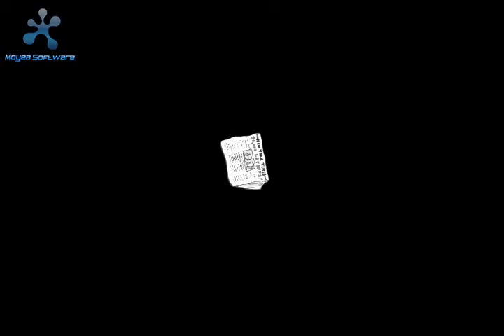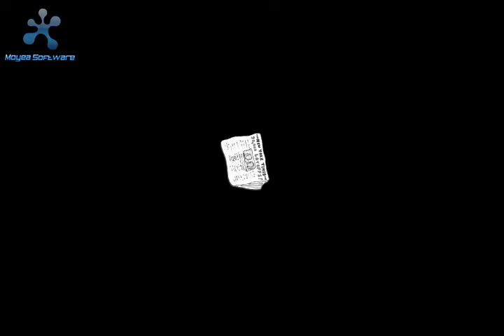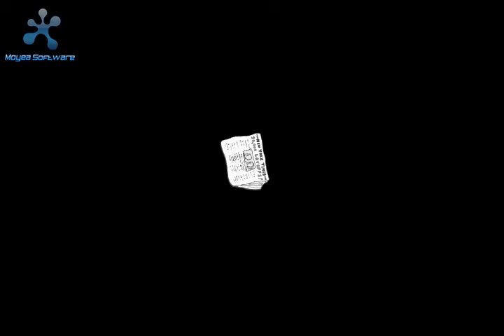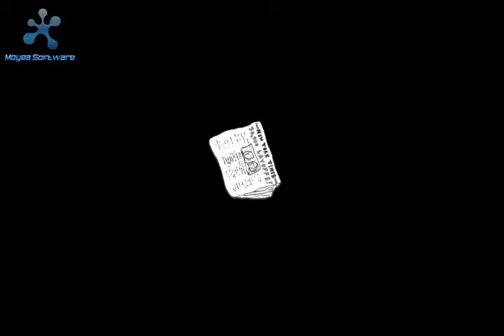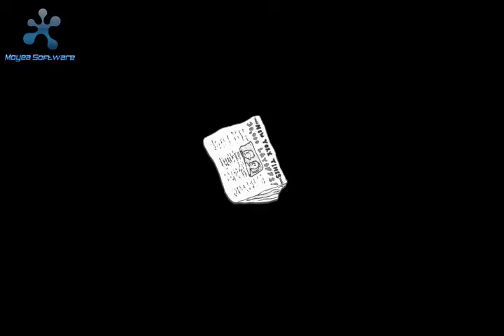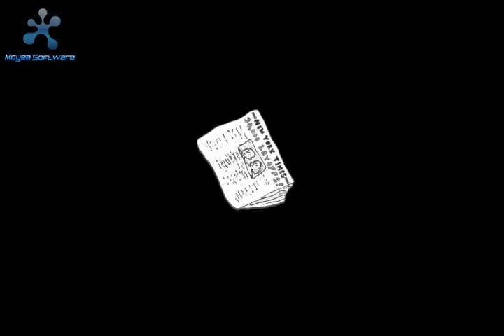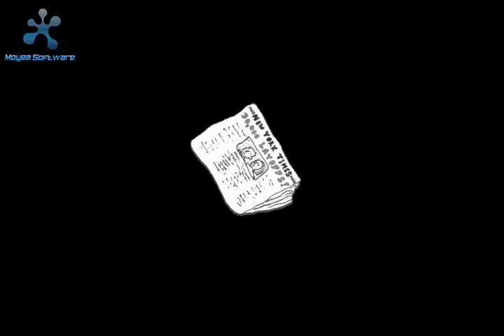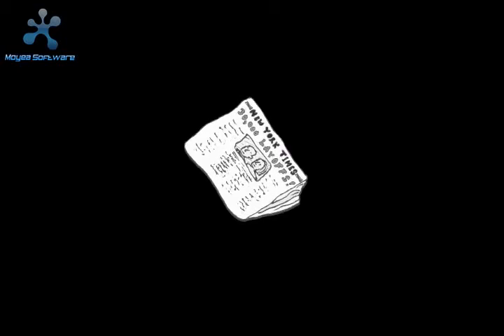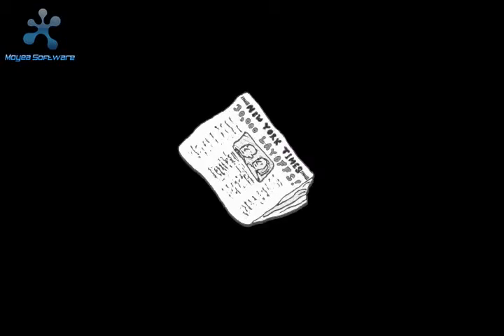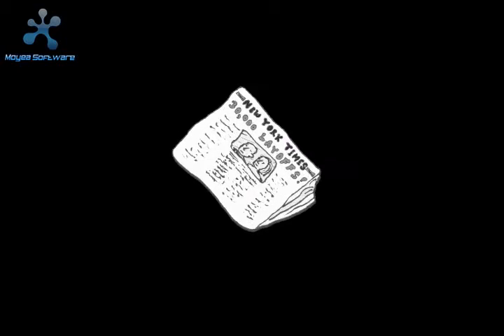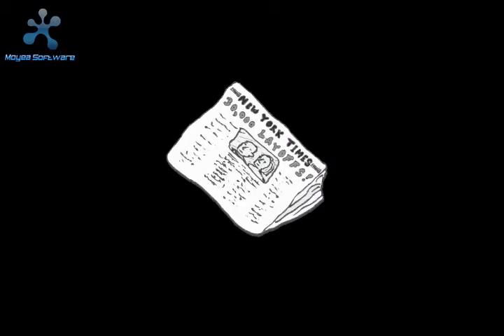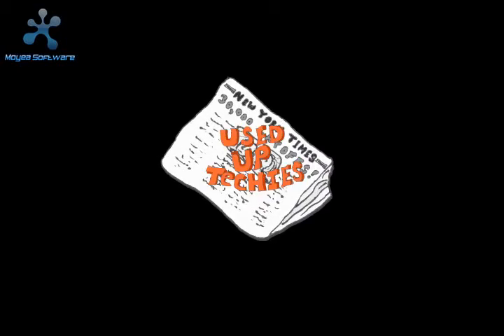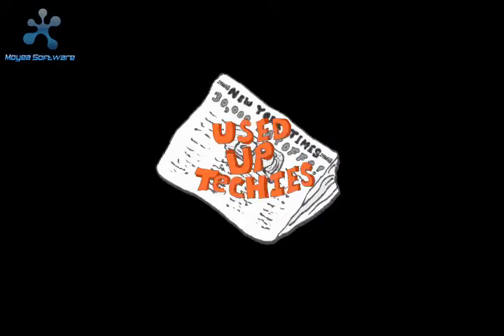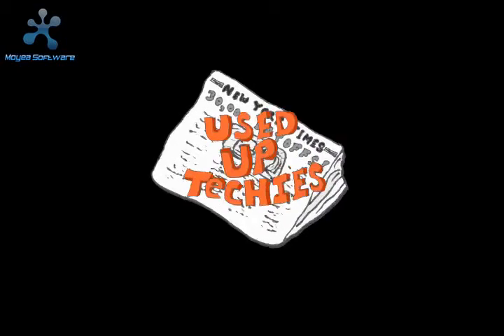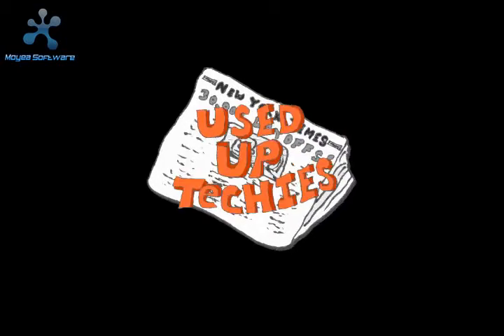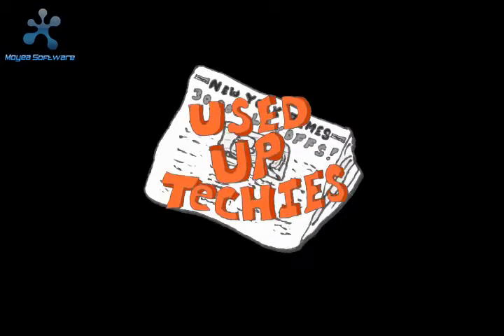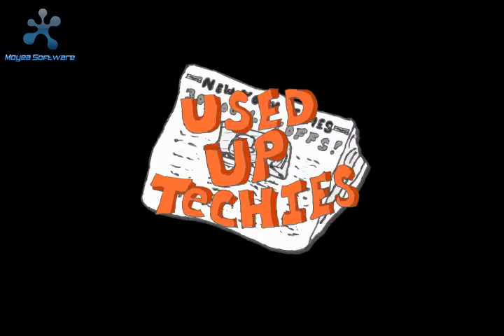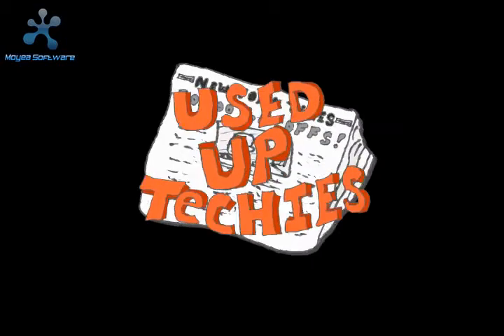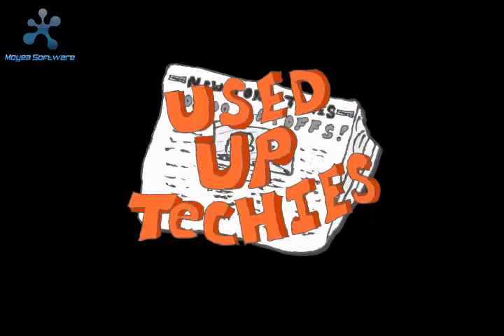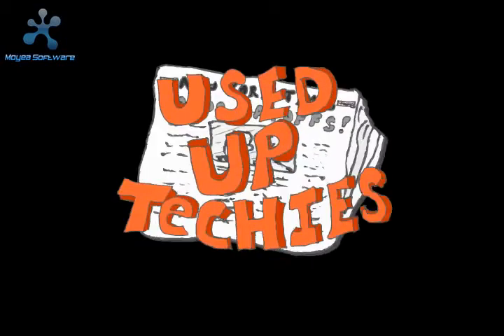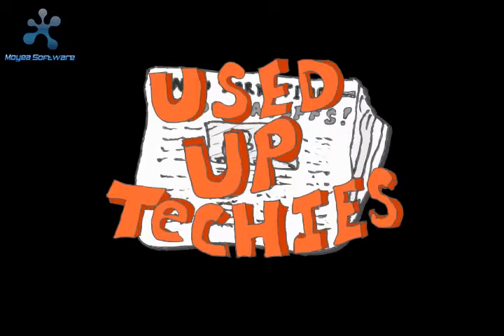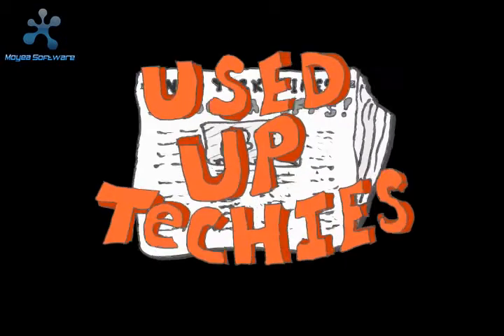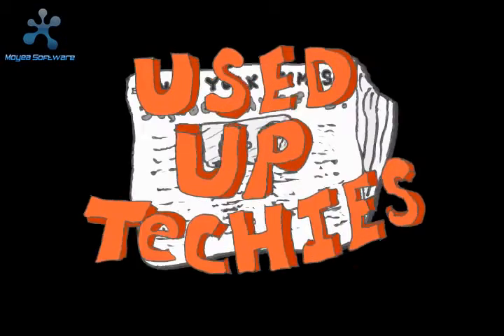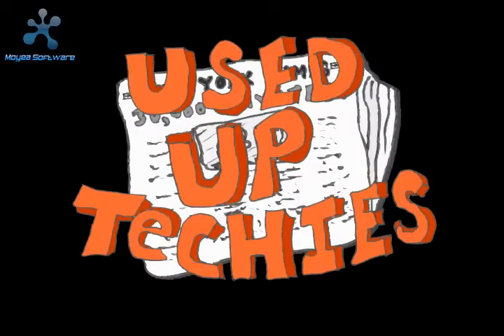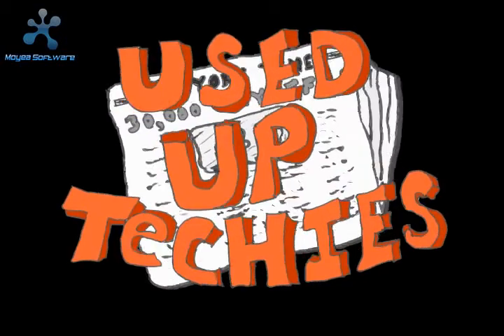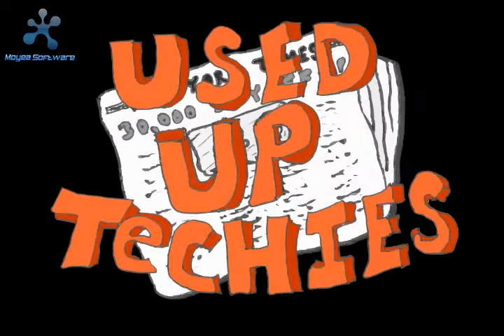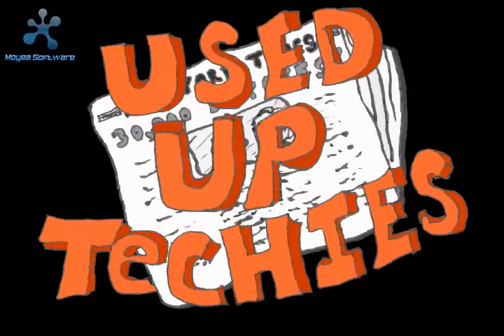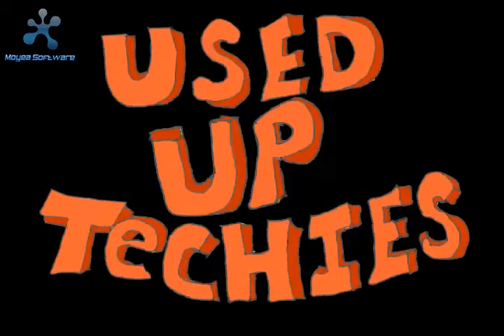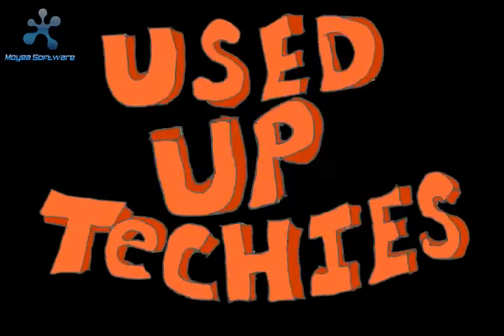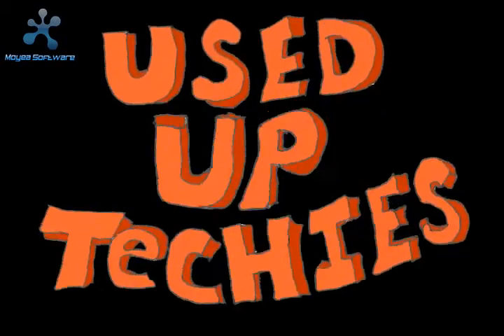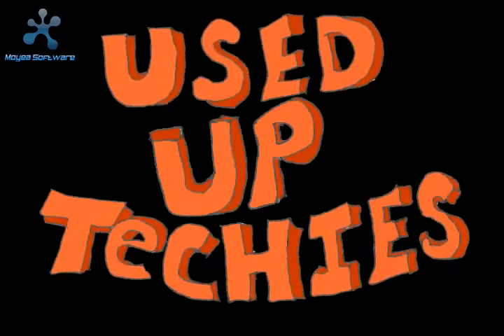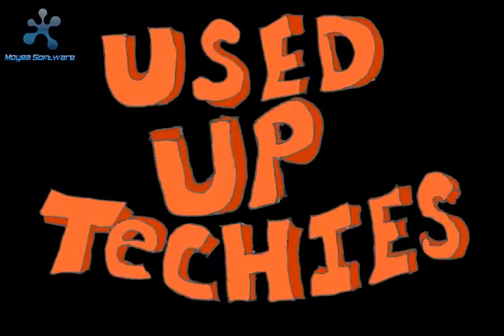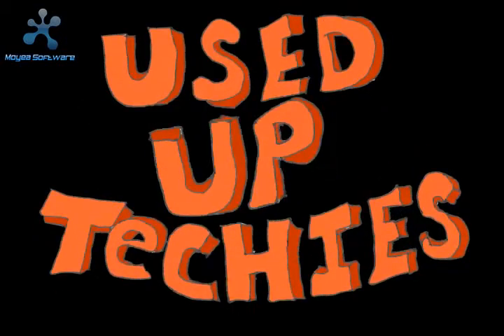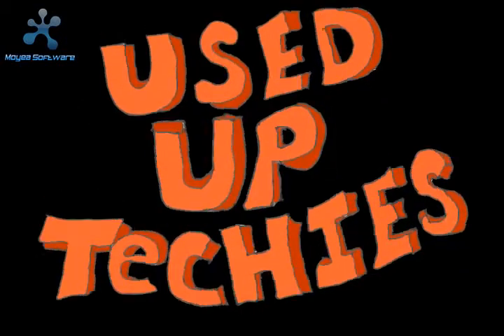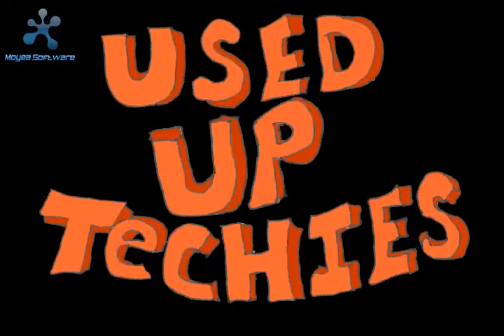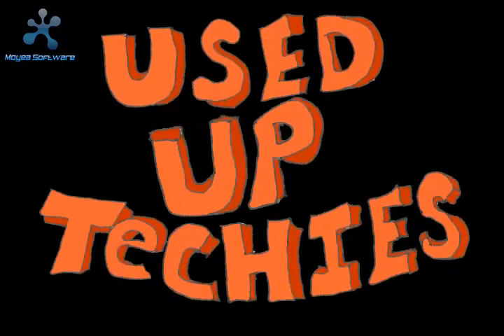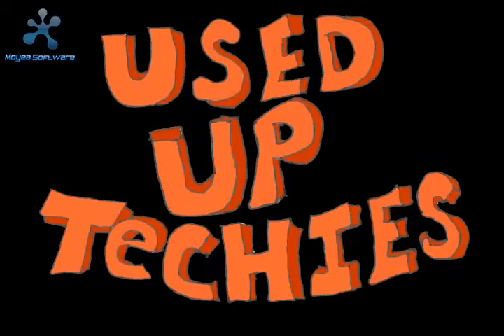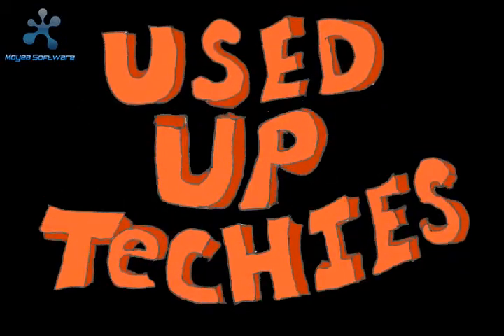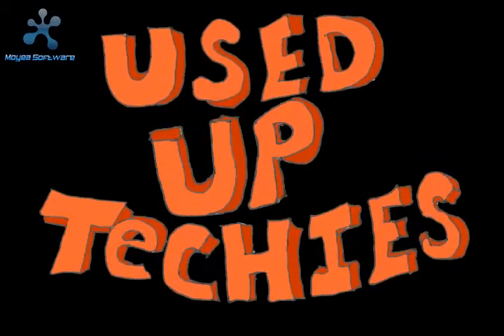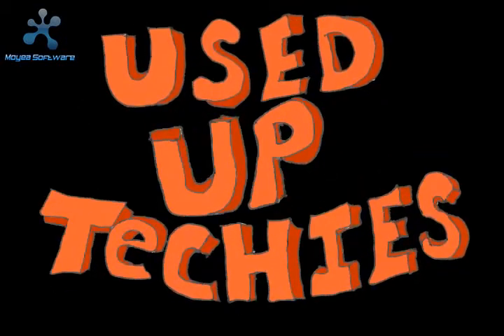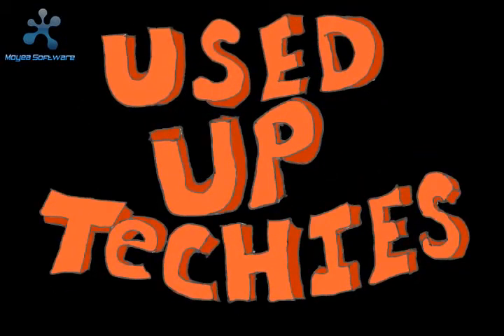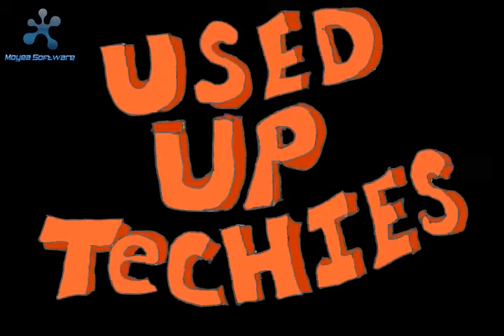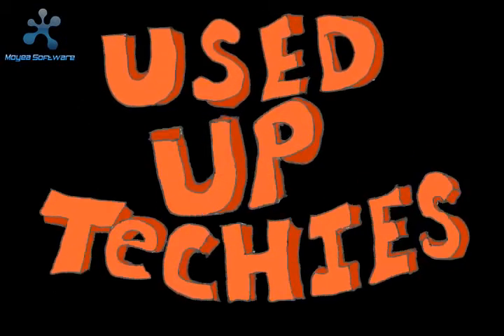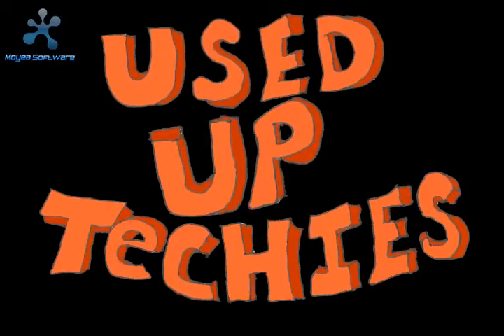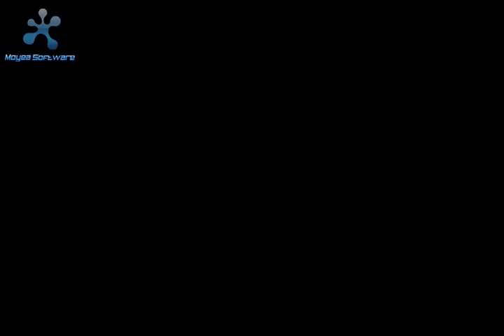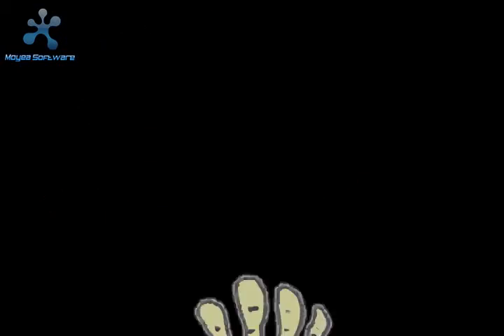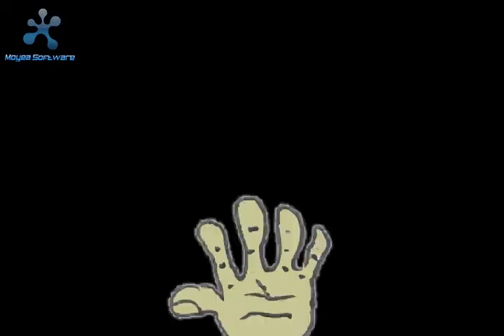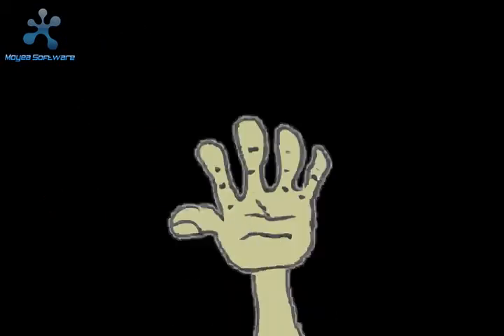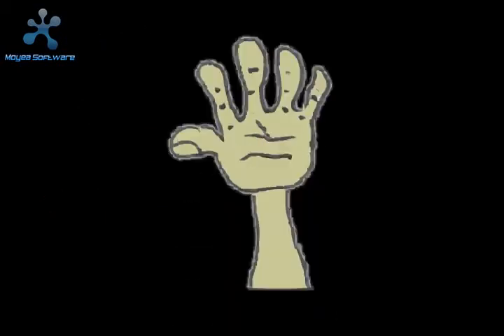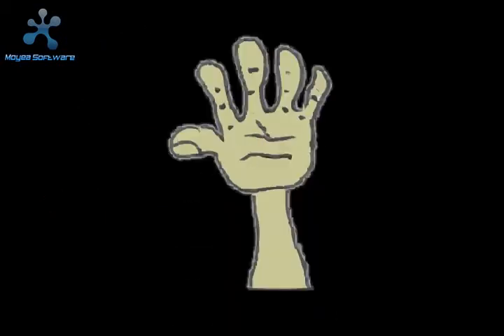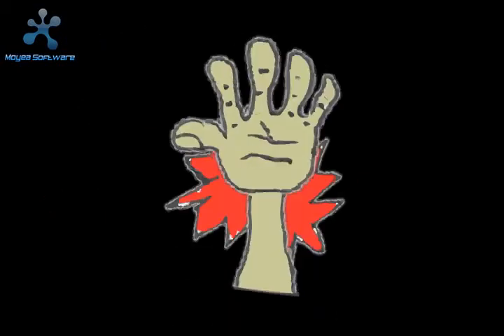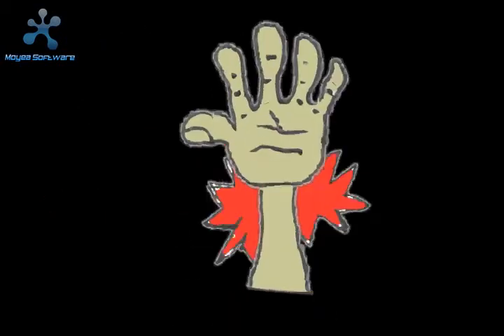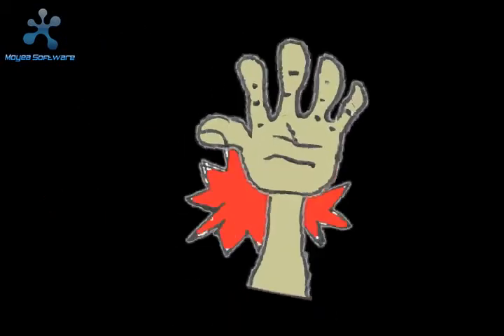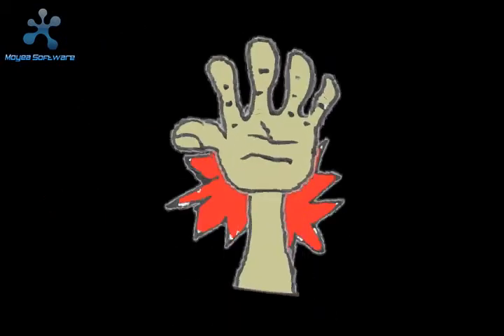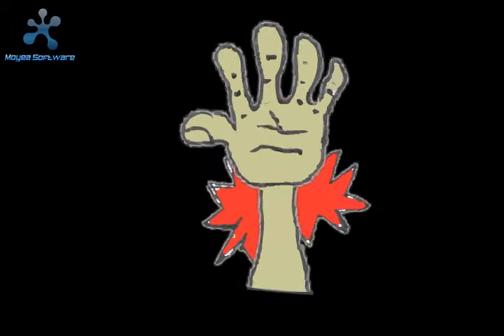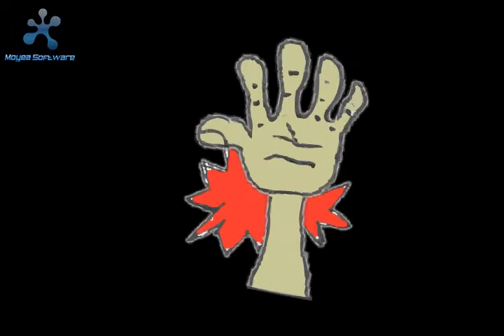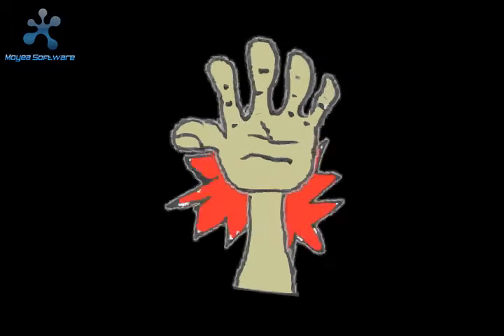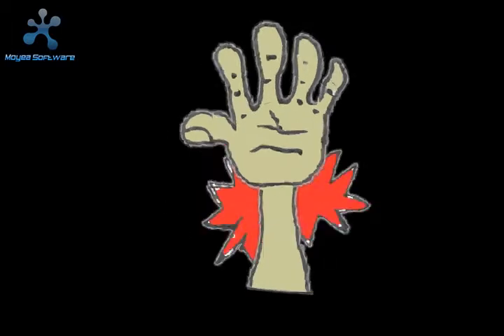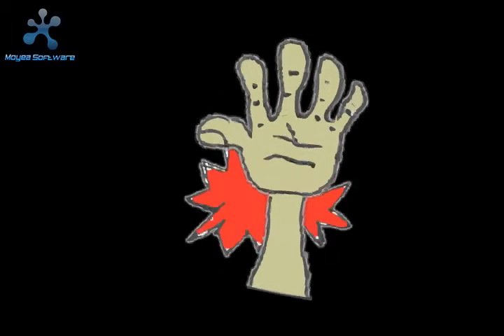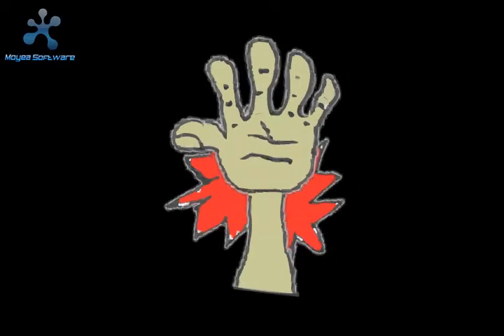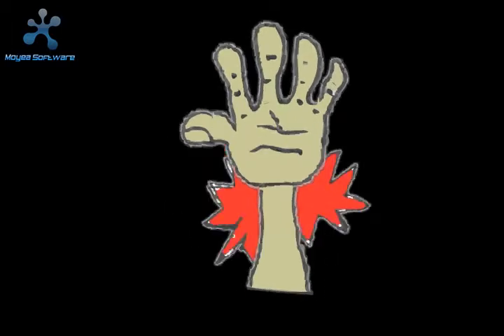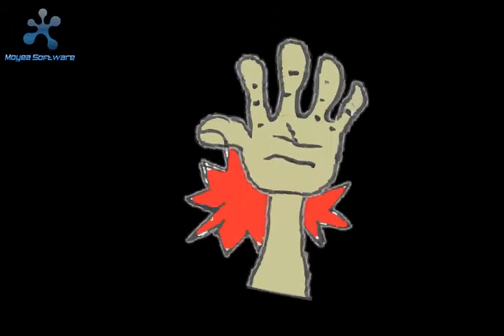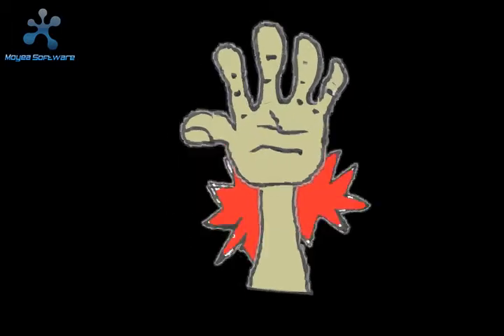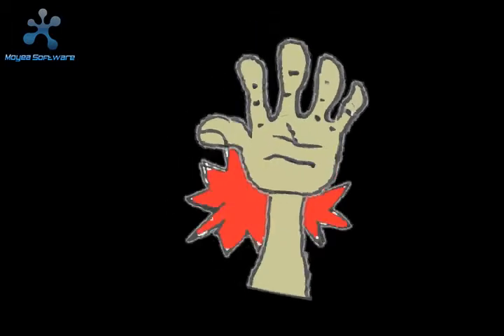Introducing a new cartoon called Used Up Techies, brought to you by Carpal Tunnel Studios.